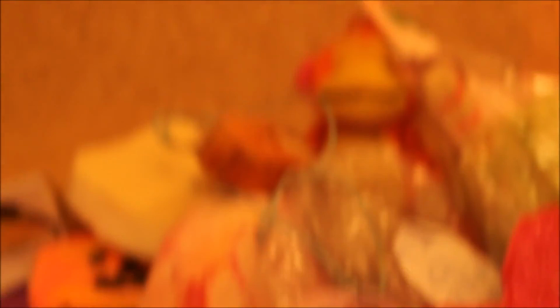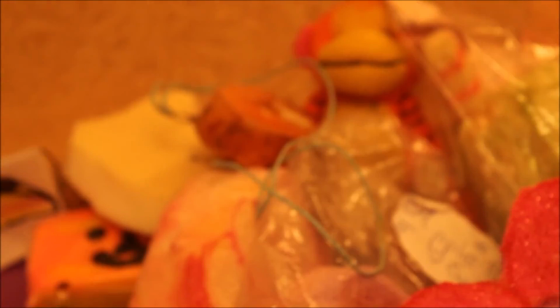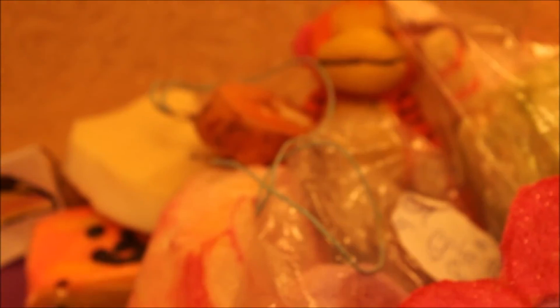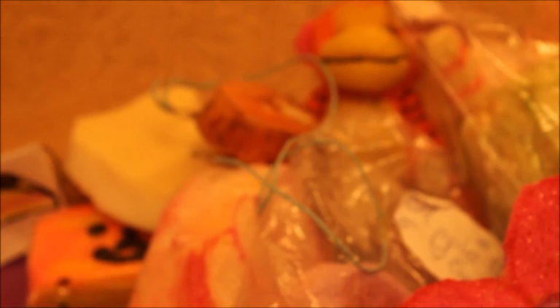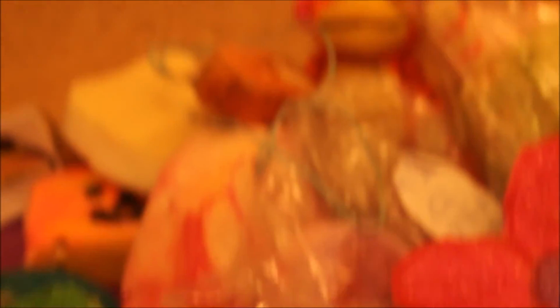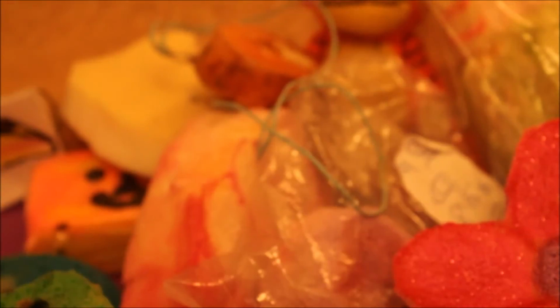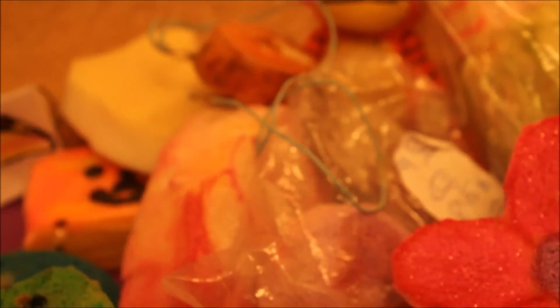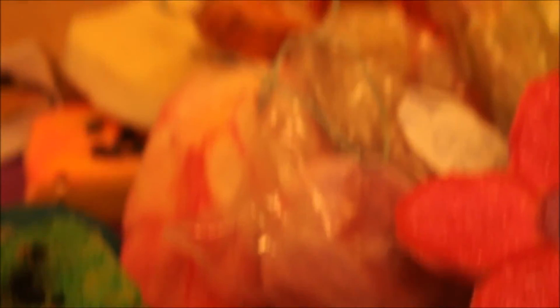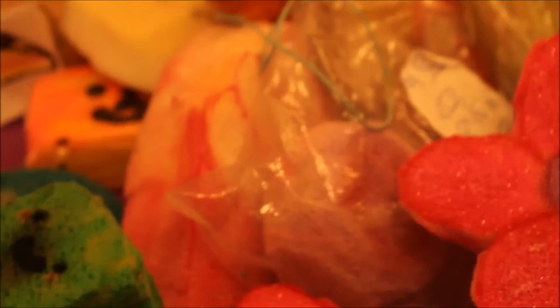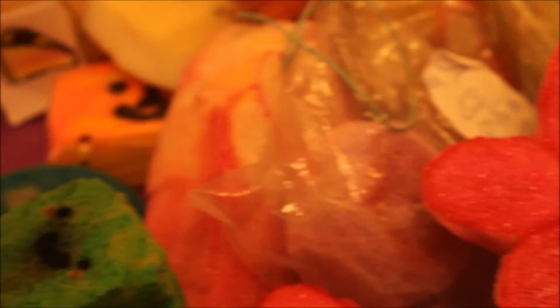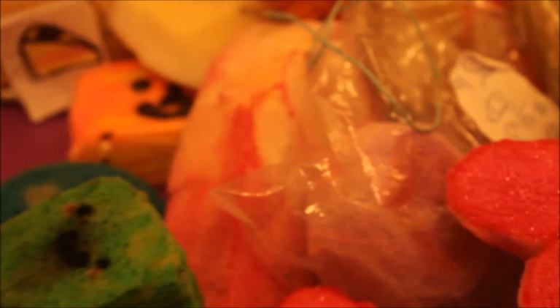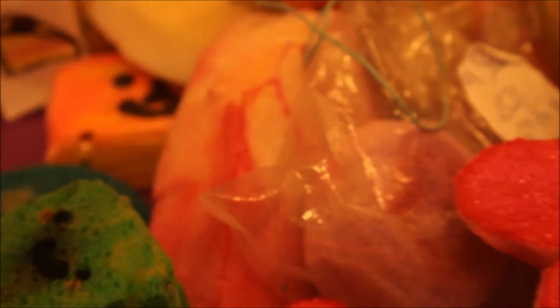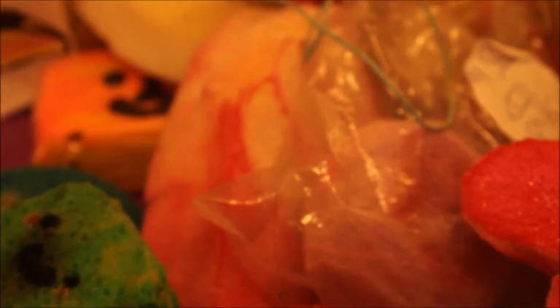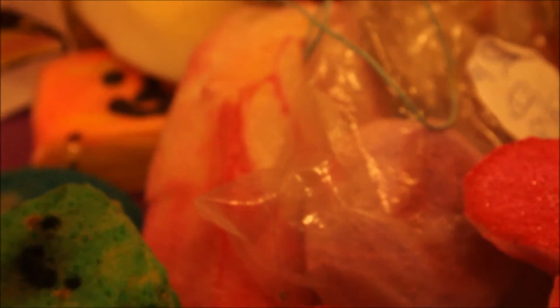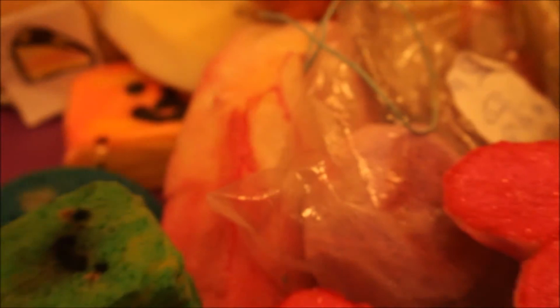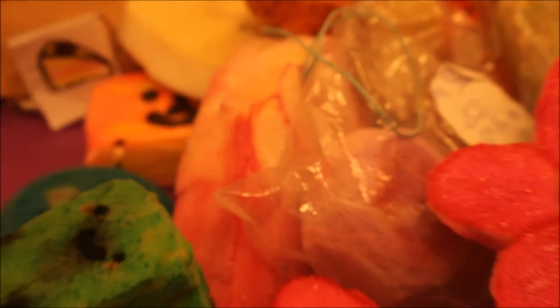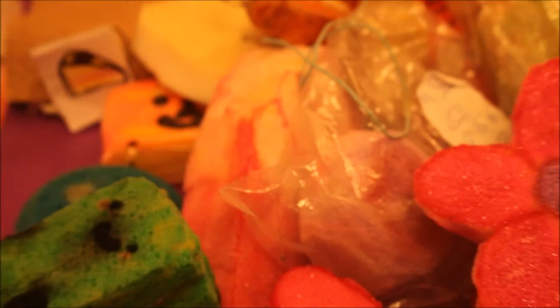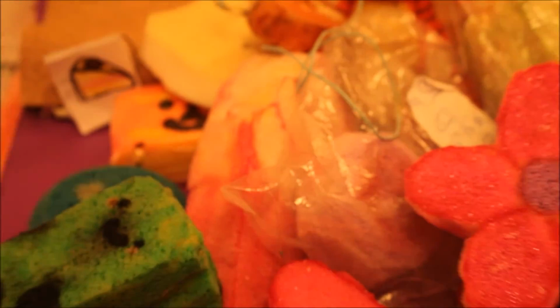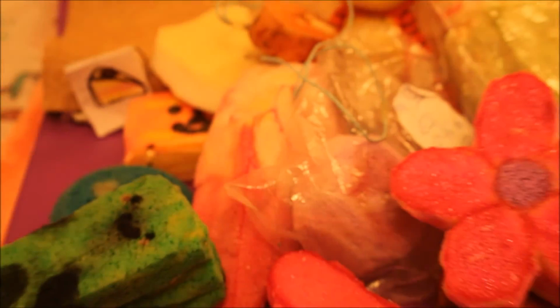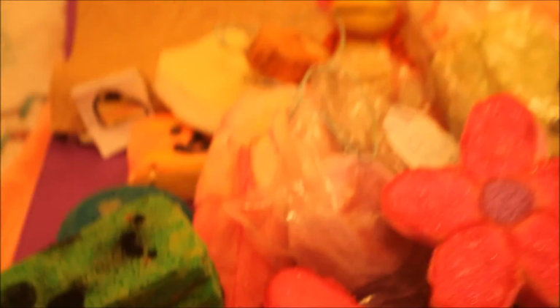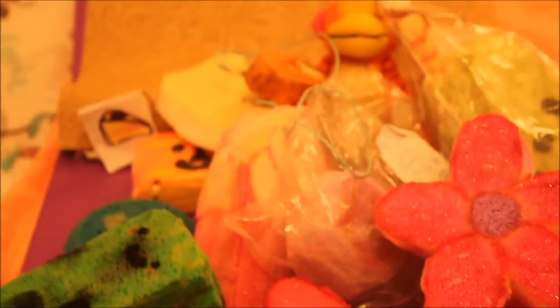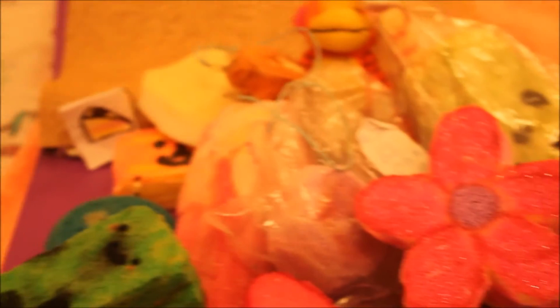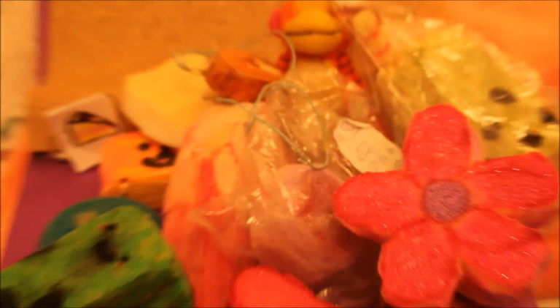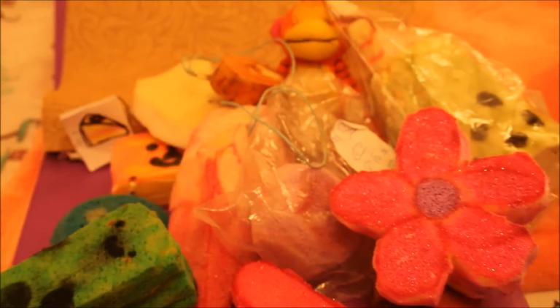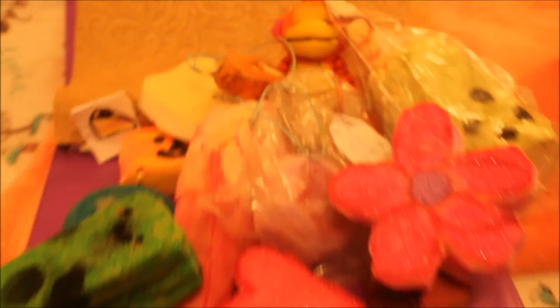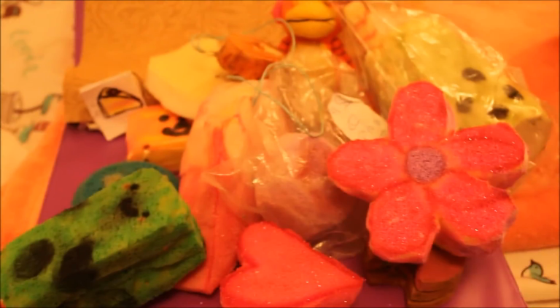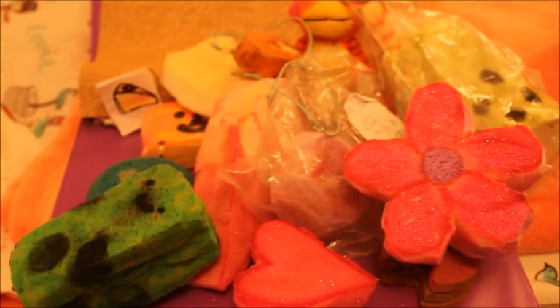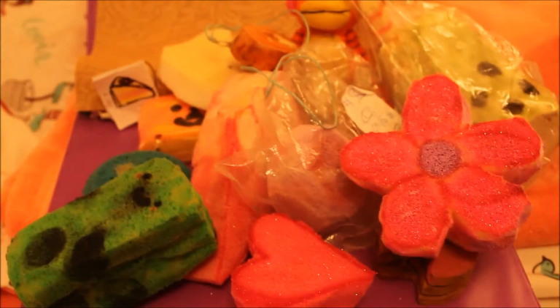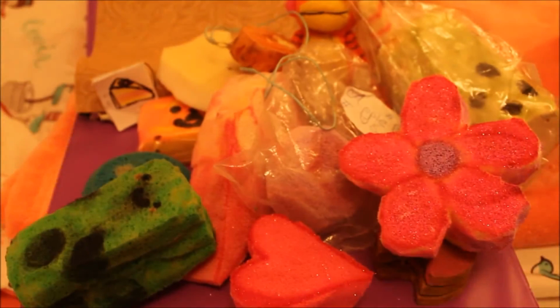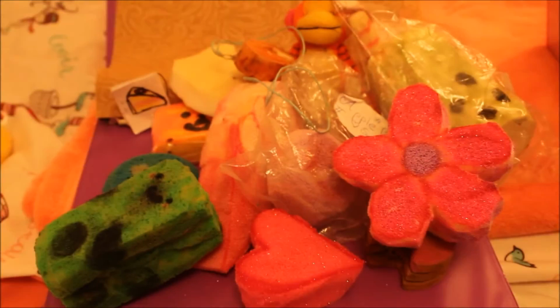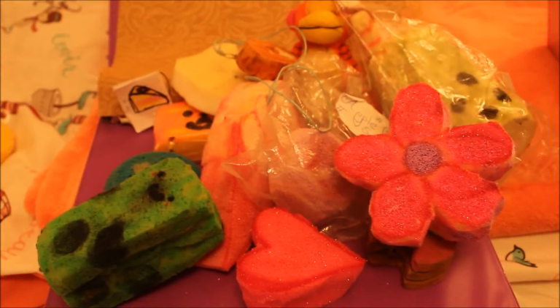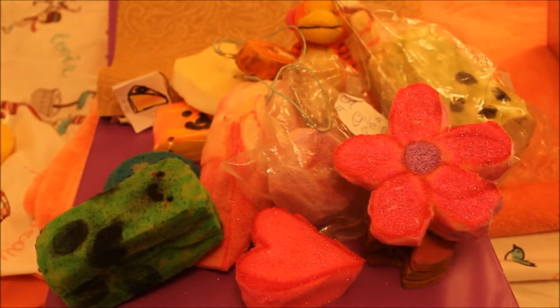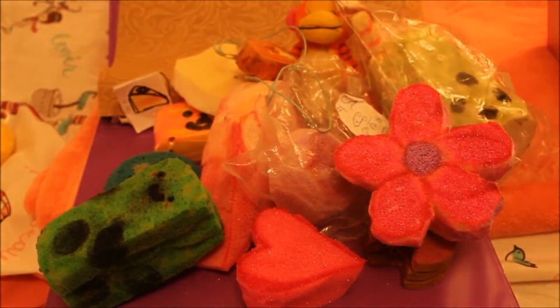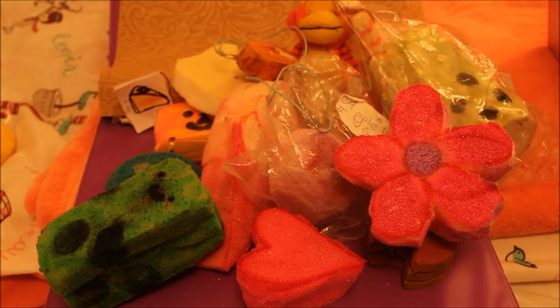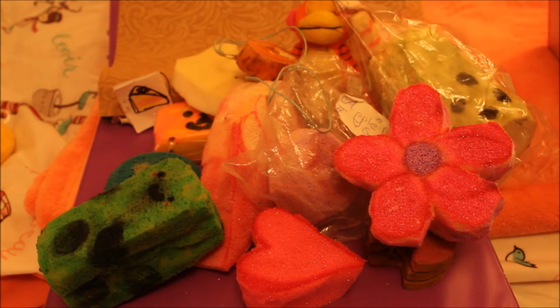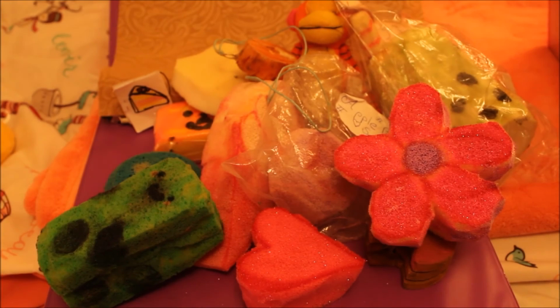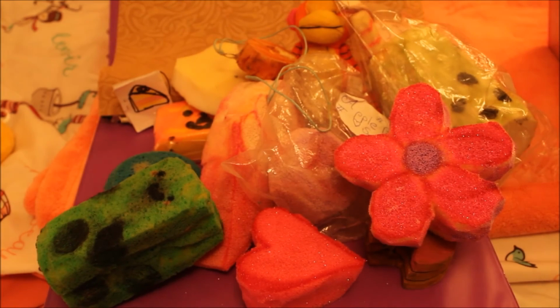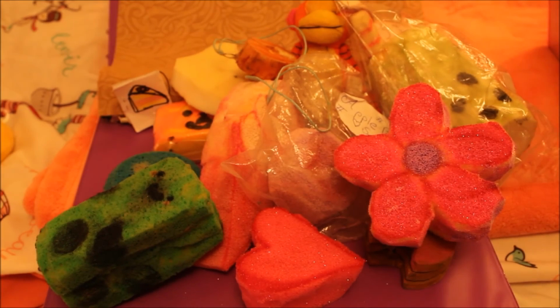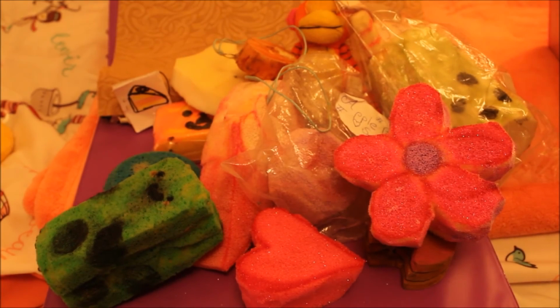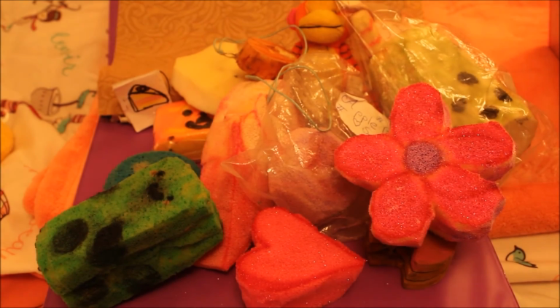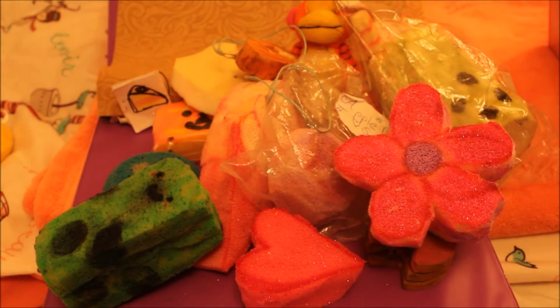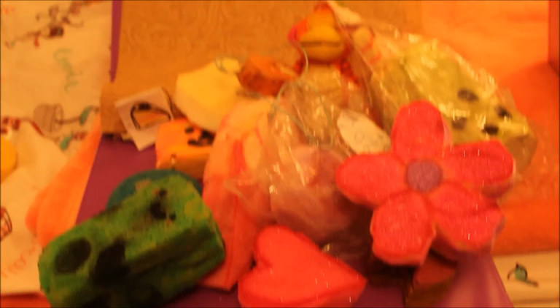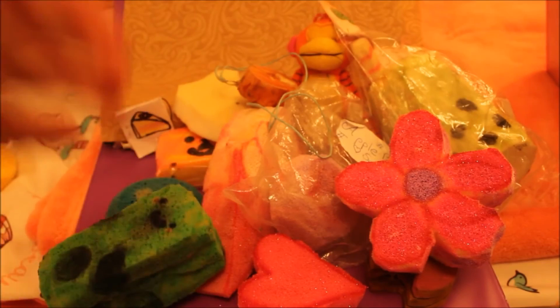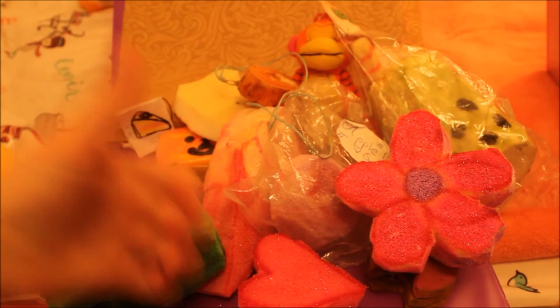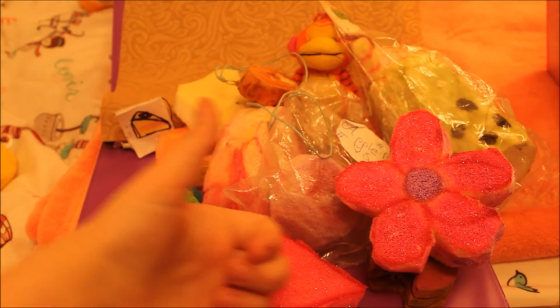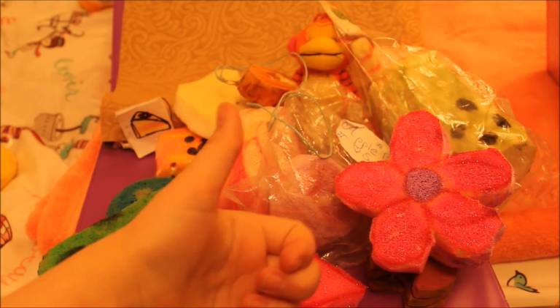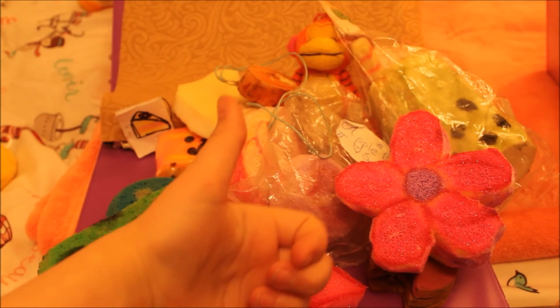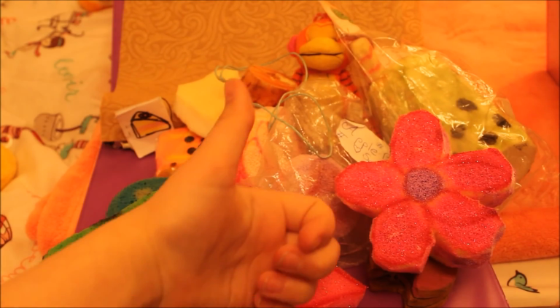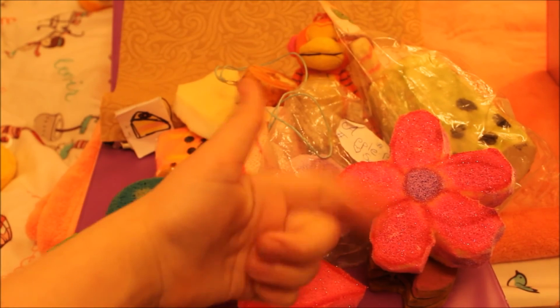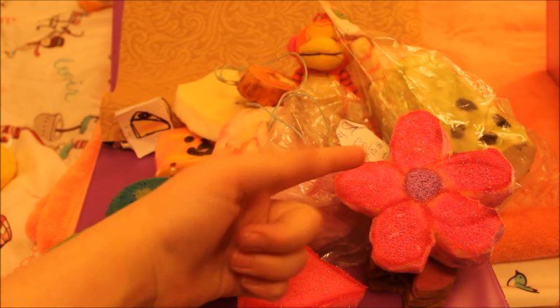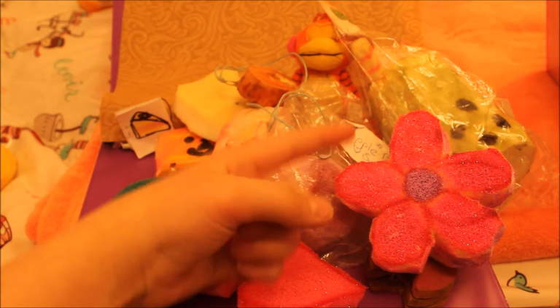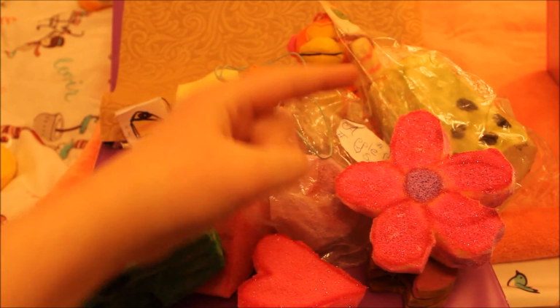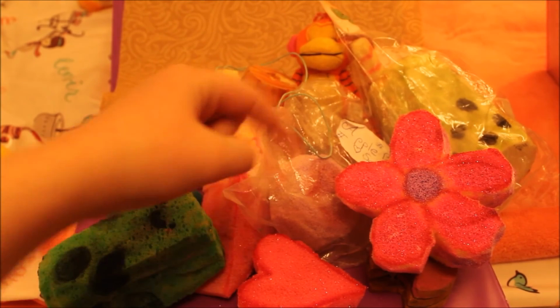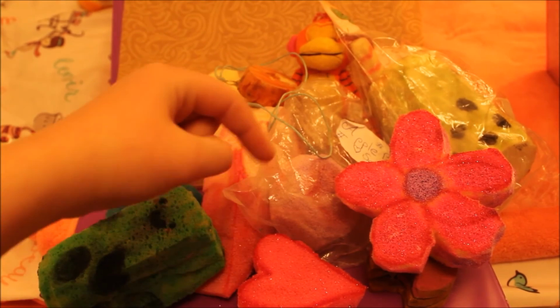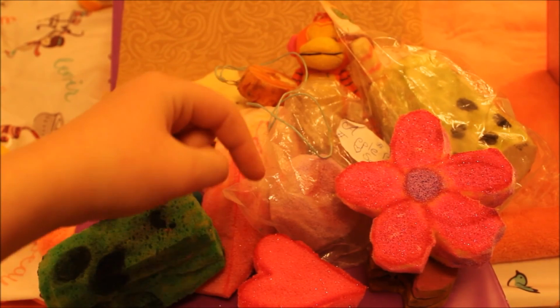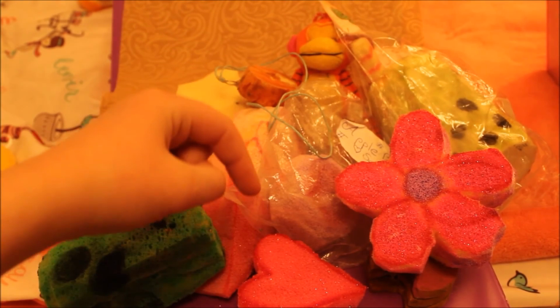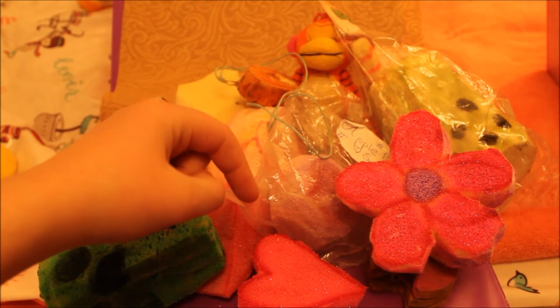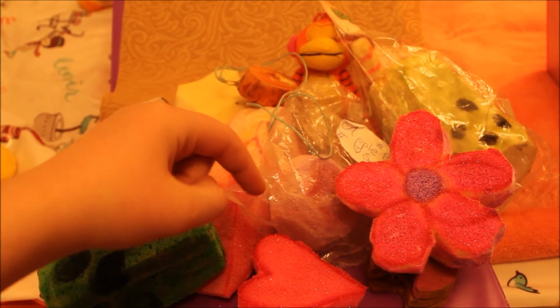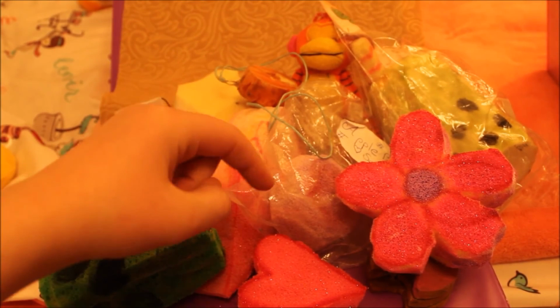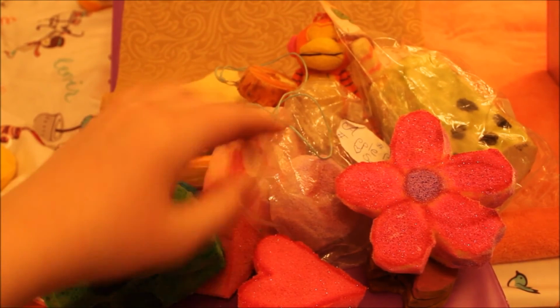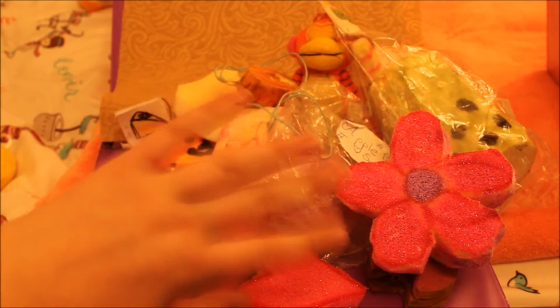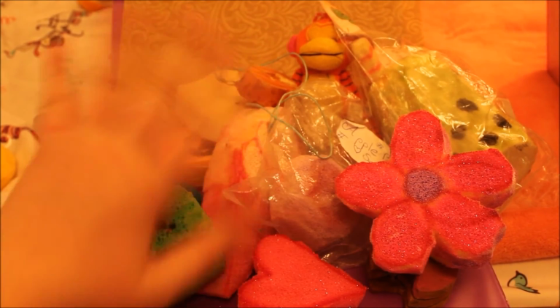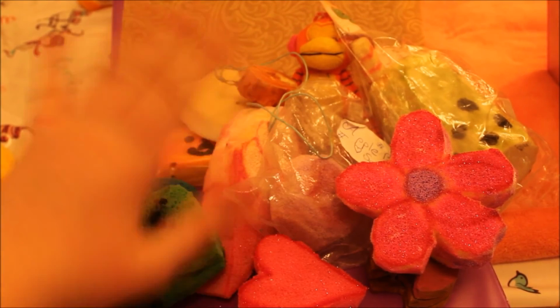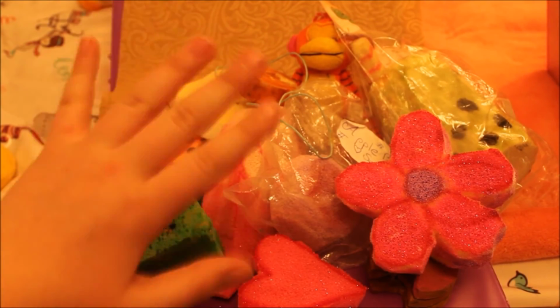So here are all my homemade squishies. Thank you all so much for watching. Please leave a squishy like and a friendly comment down below. Bye!